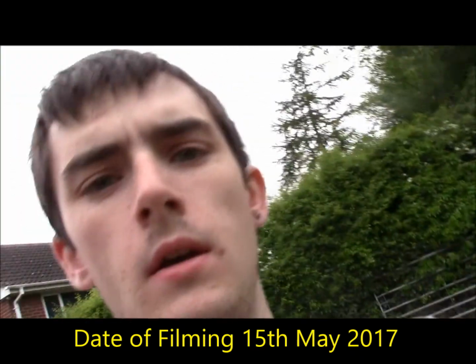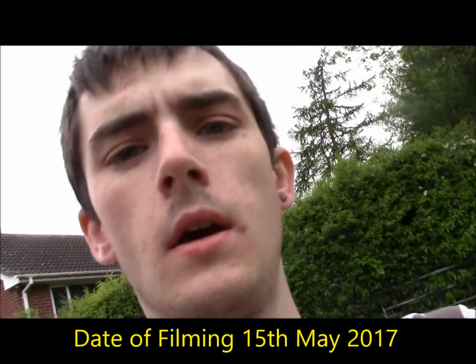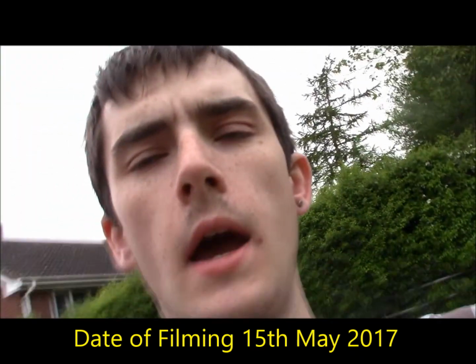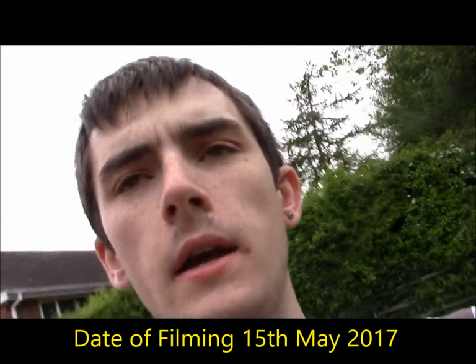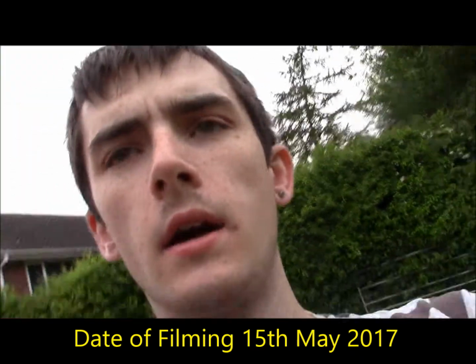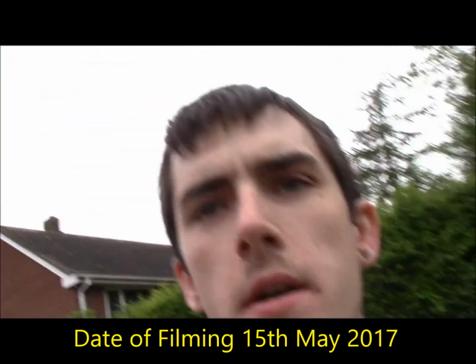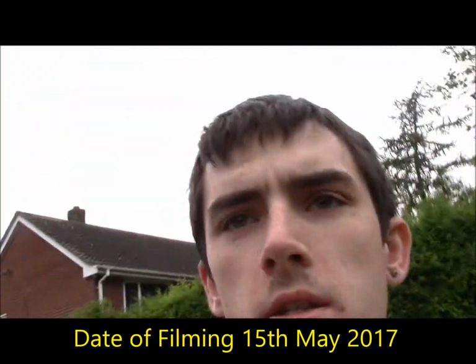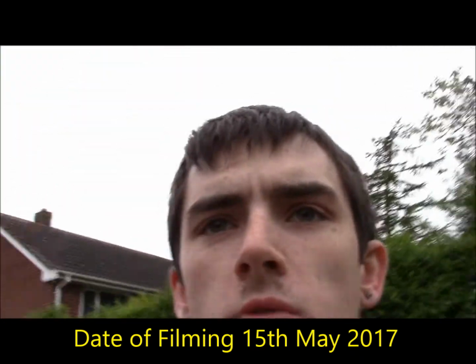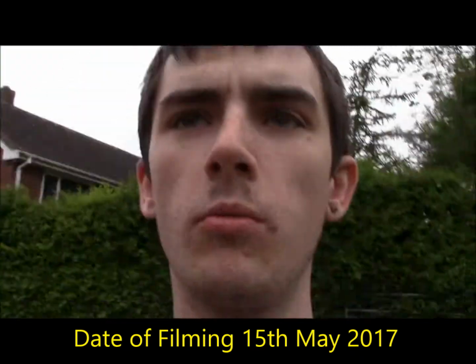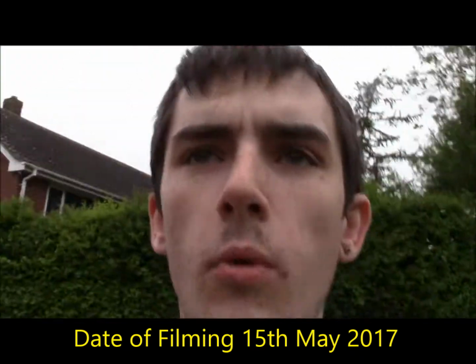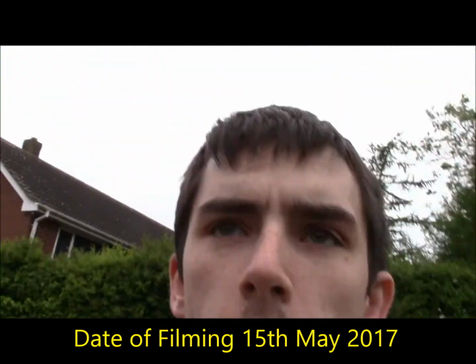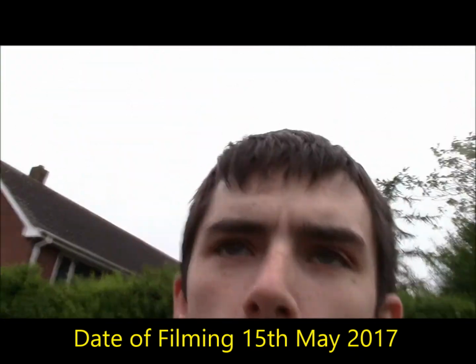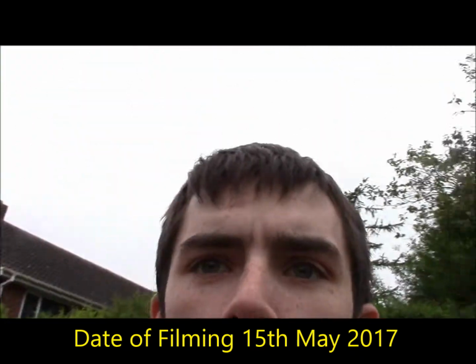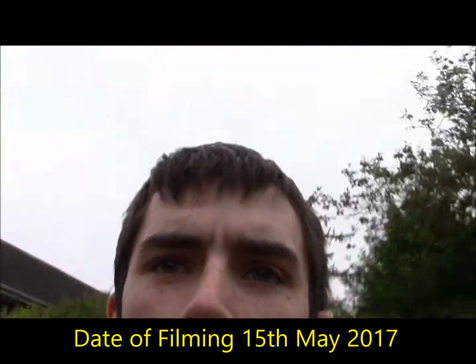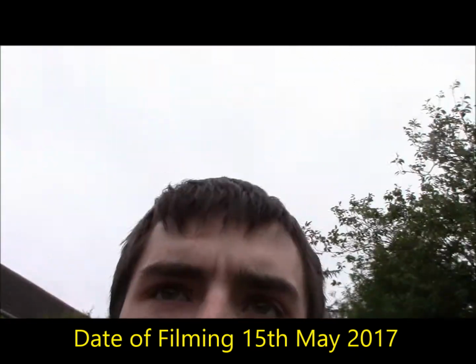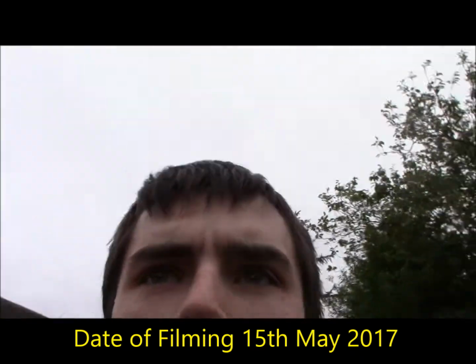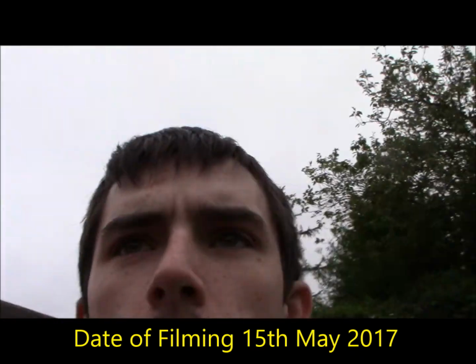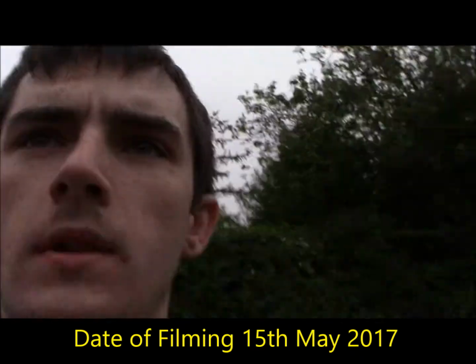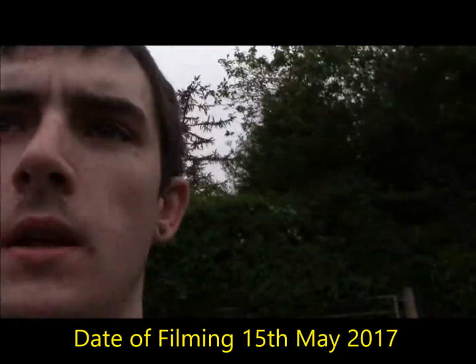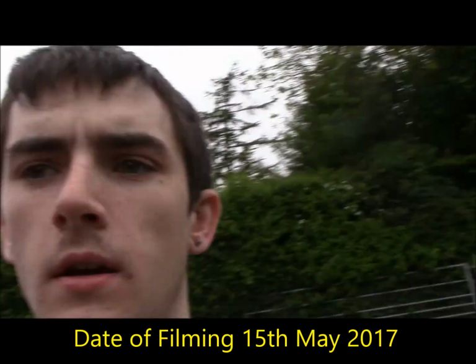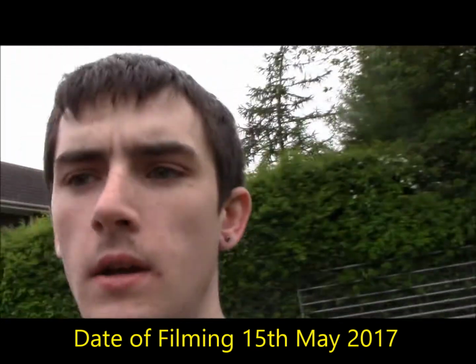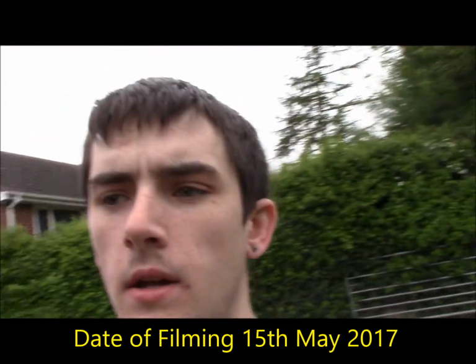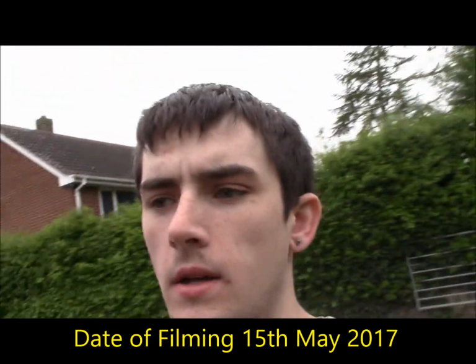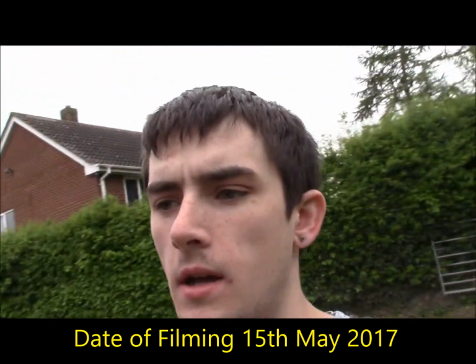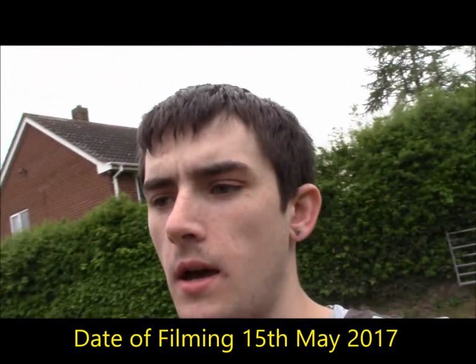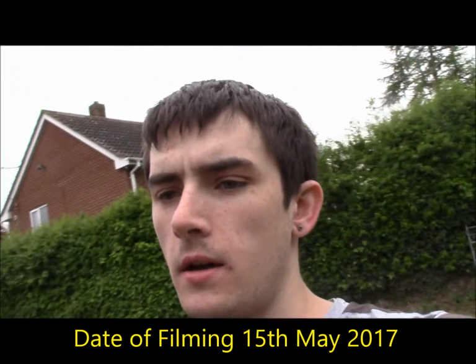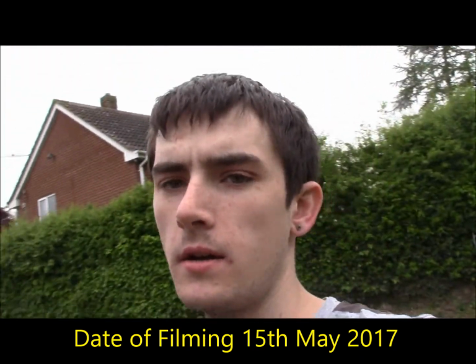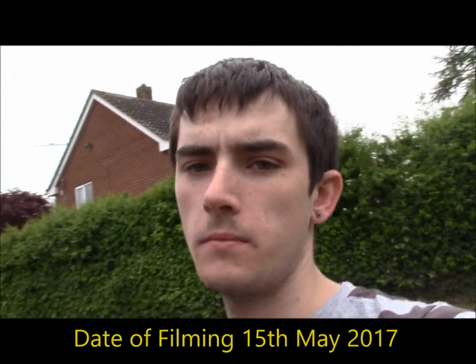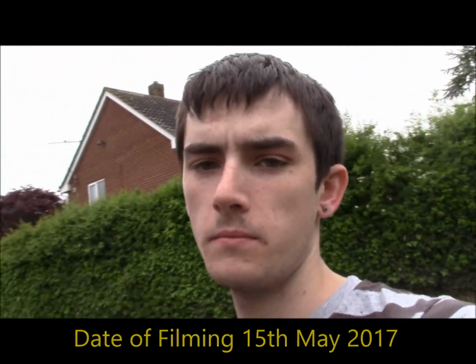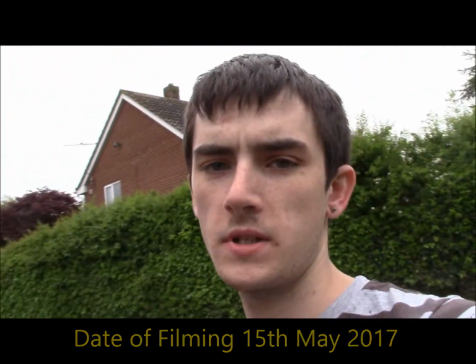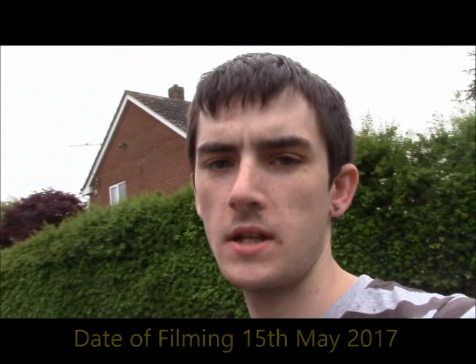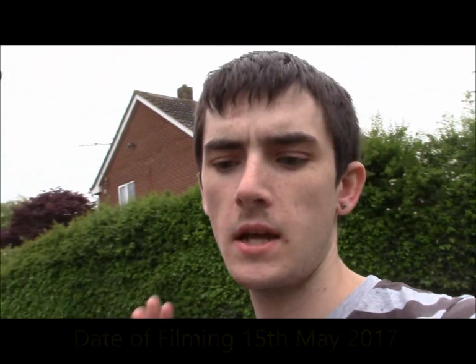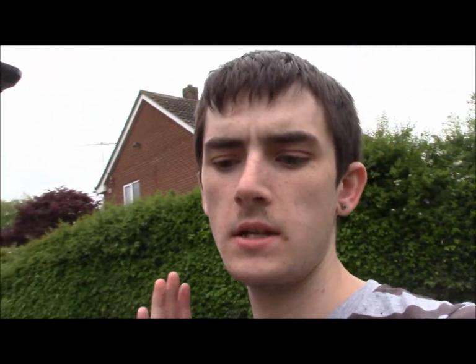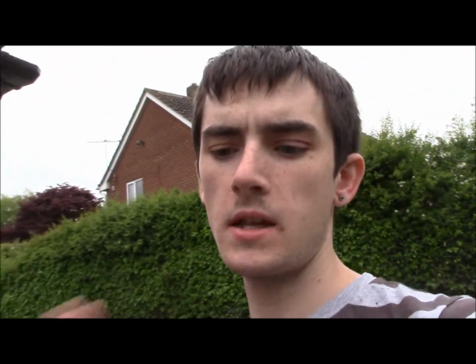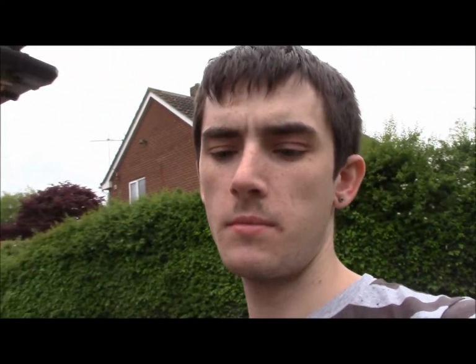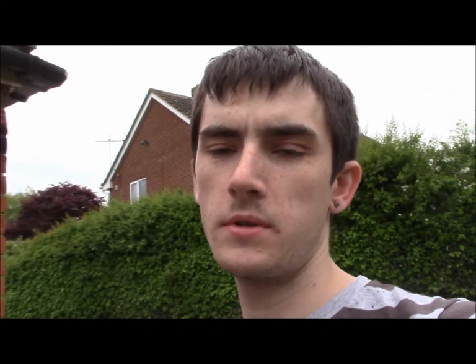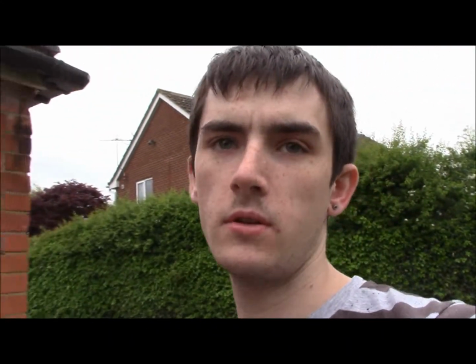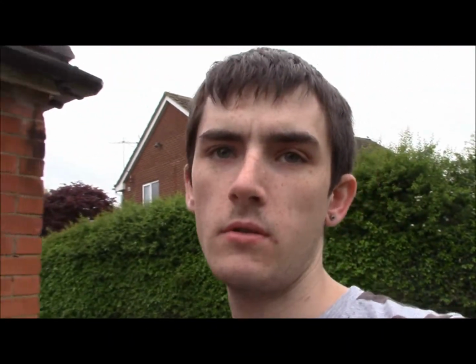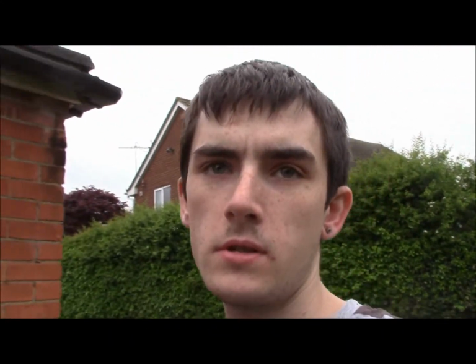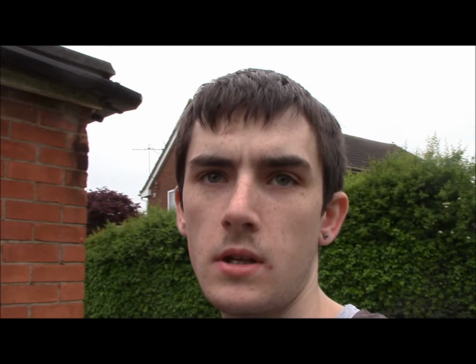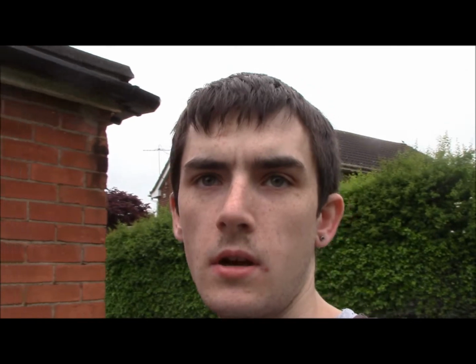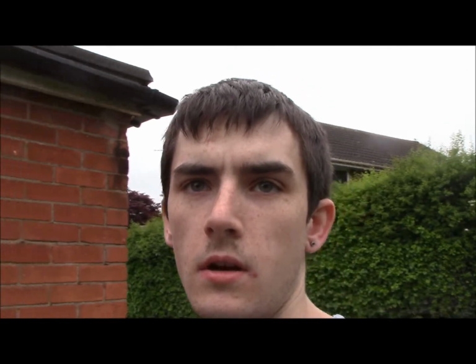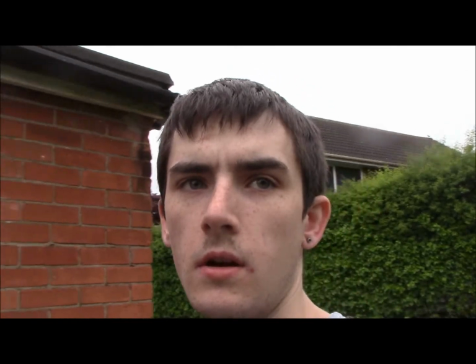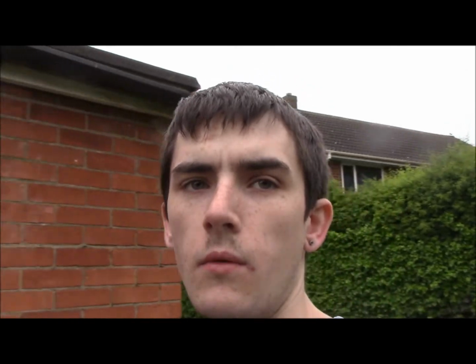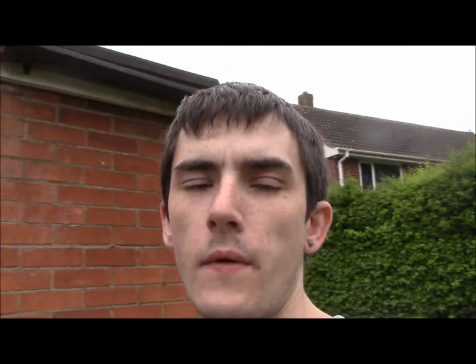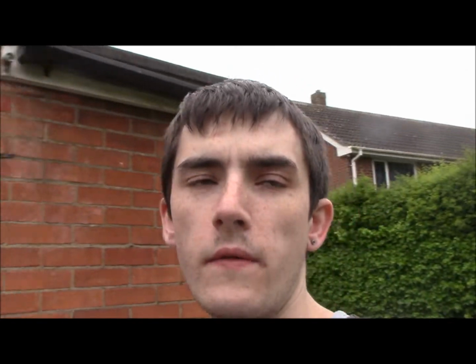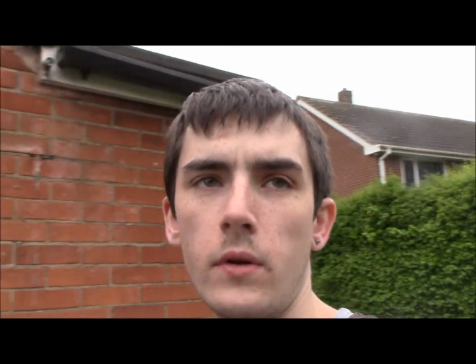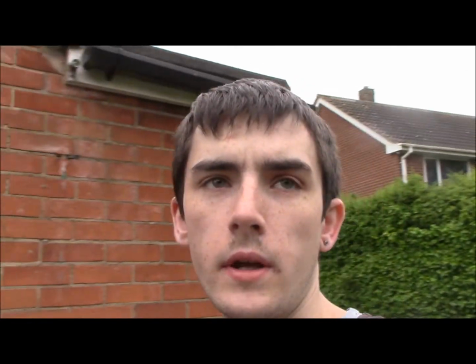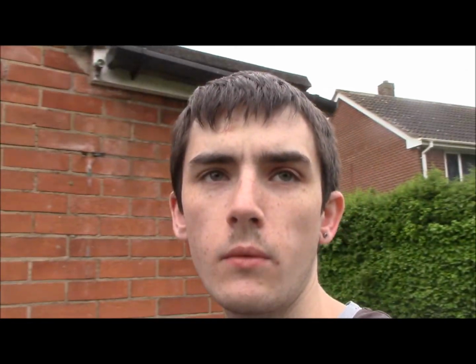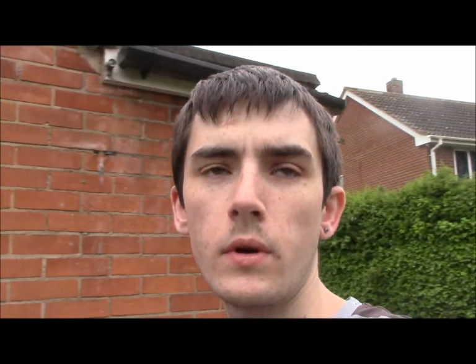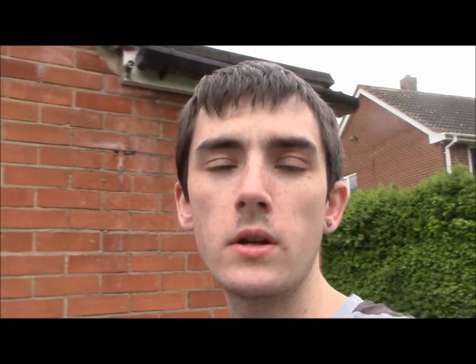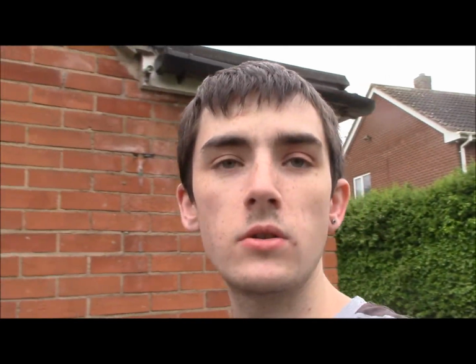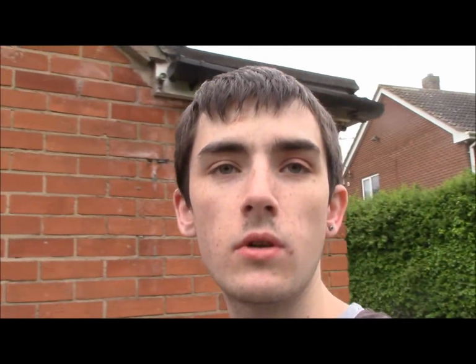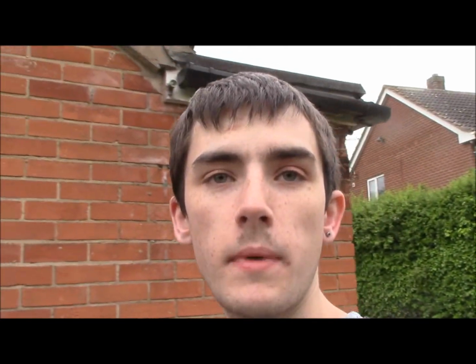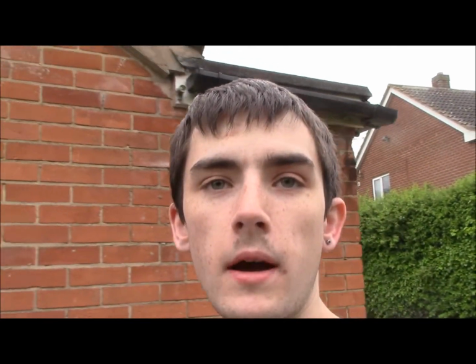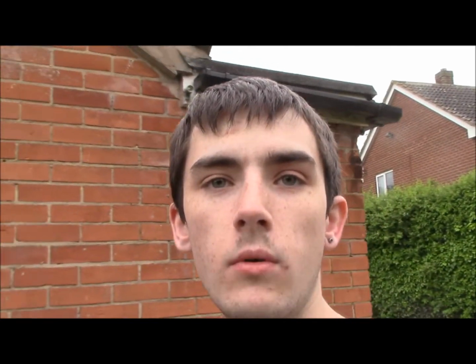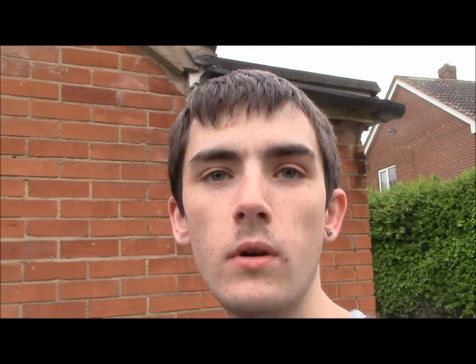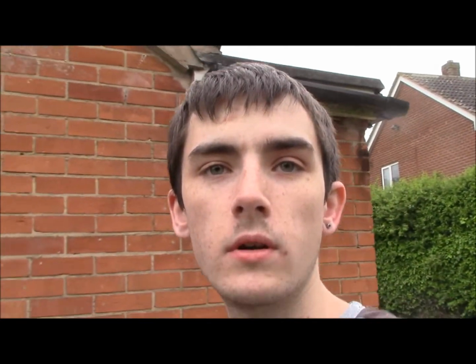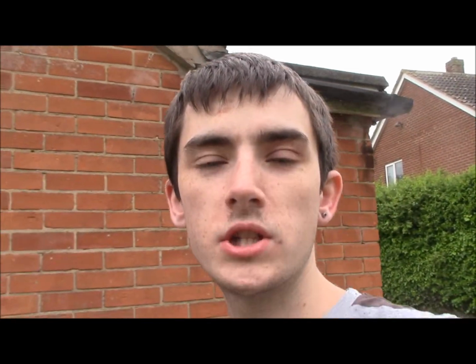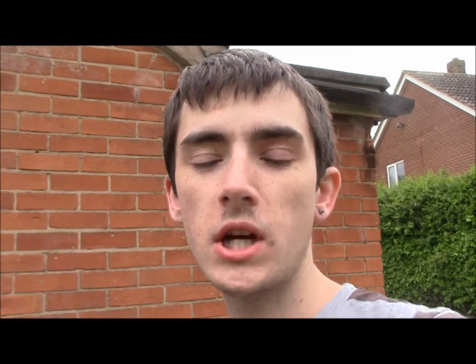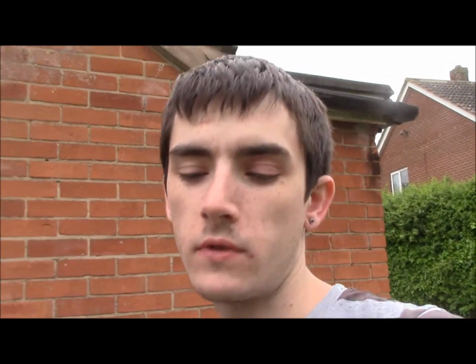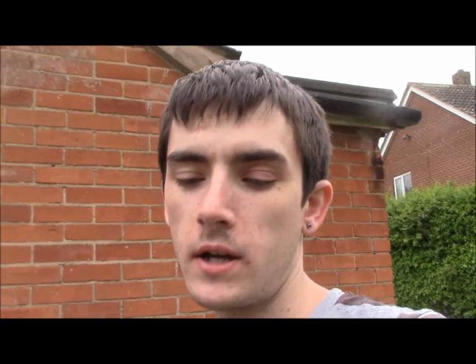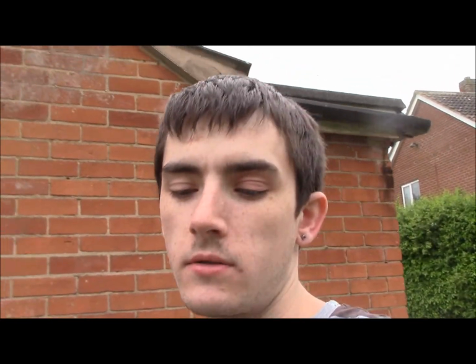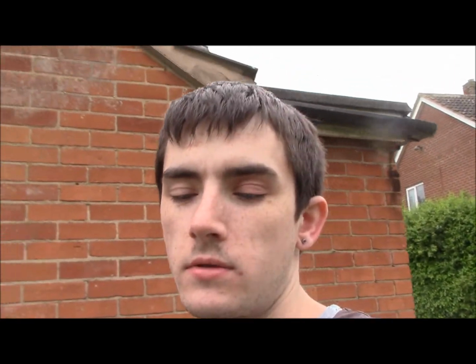Hey guys, stormboy13. Today's episode of web vlogging we're going to talk about shelf clouds.